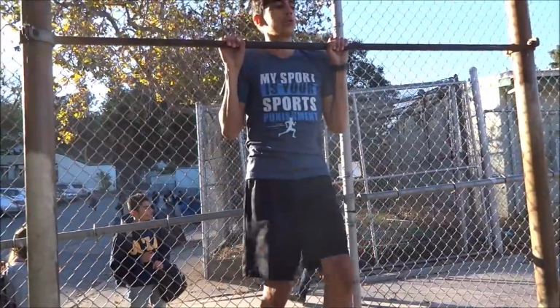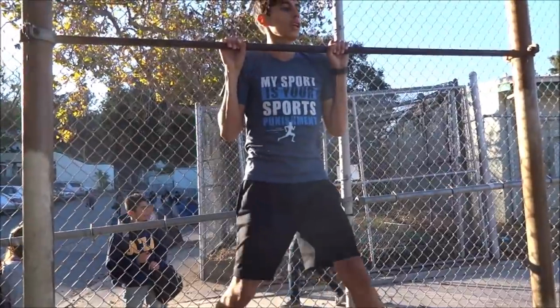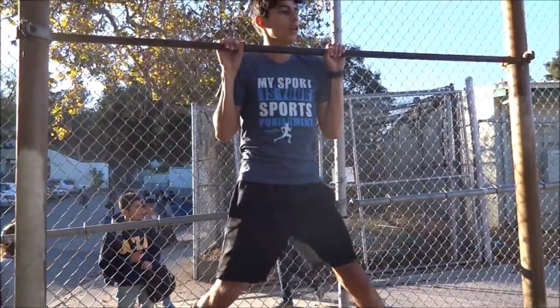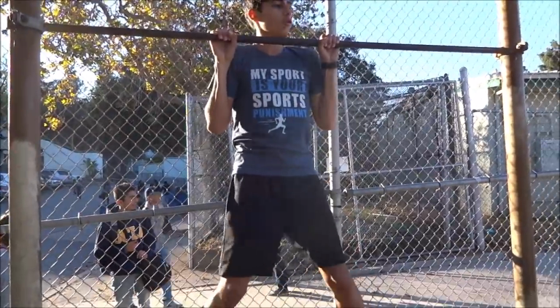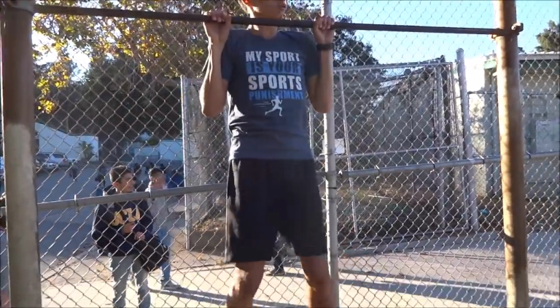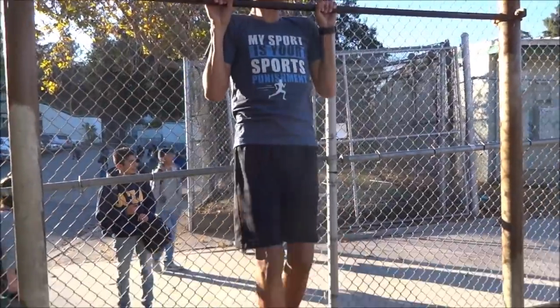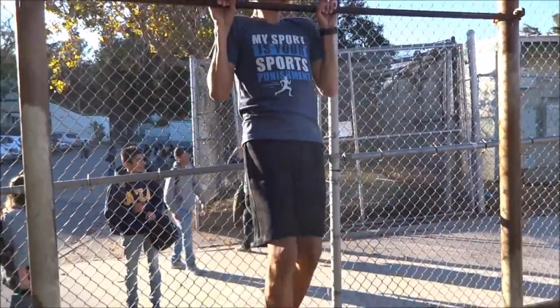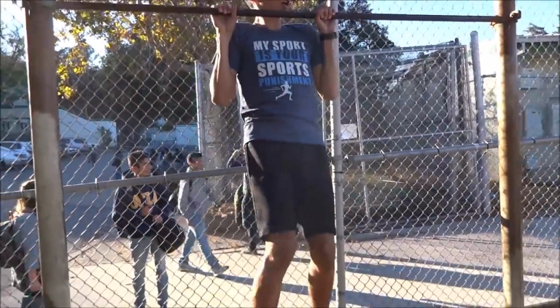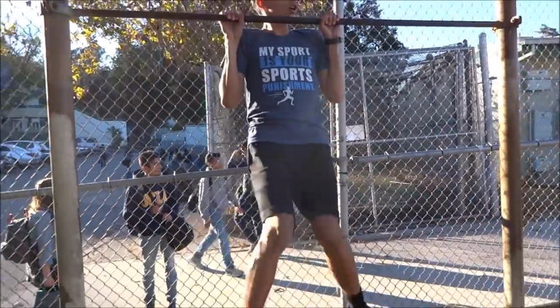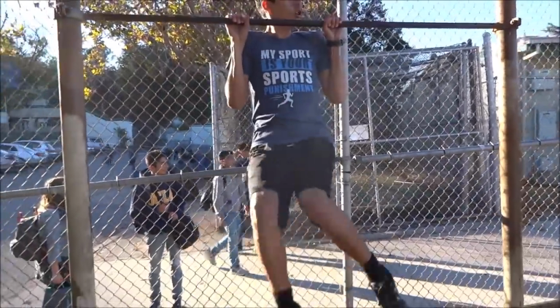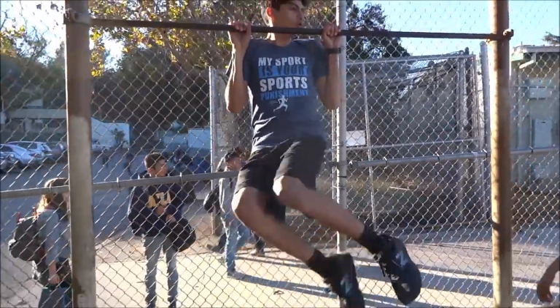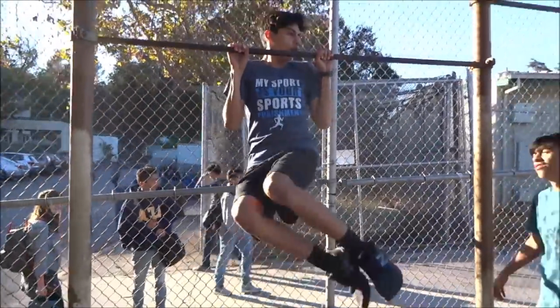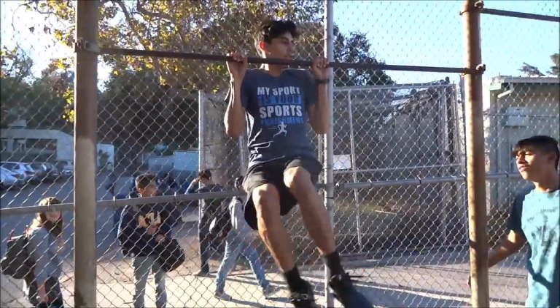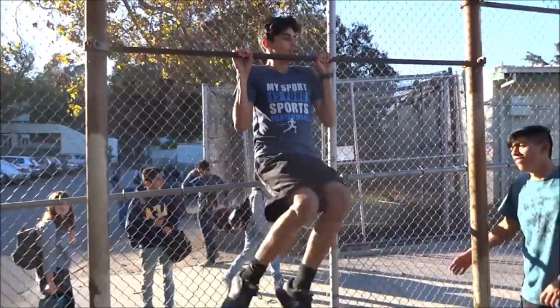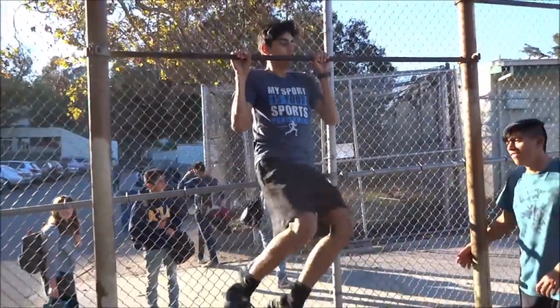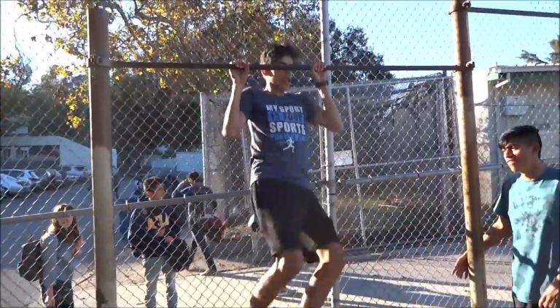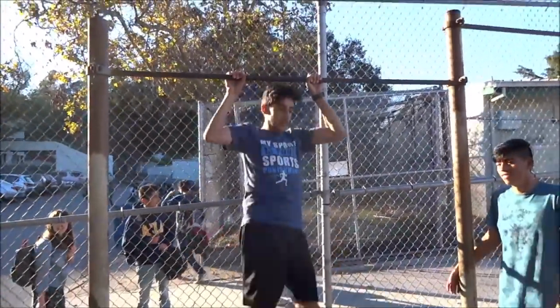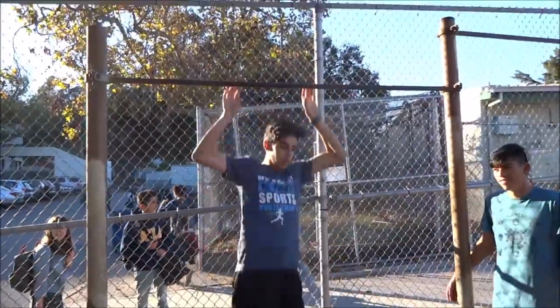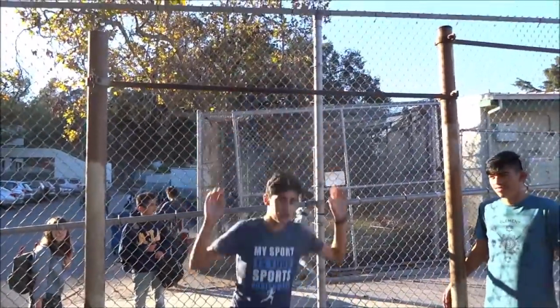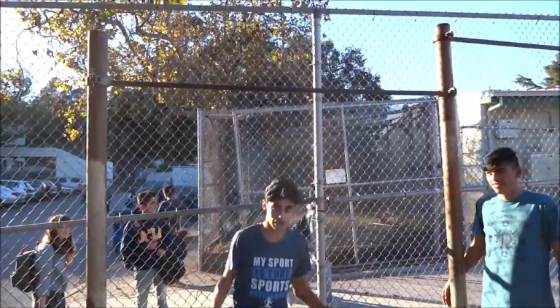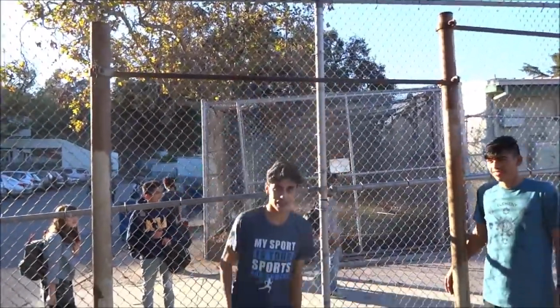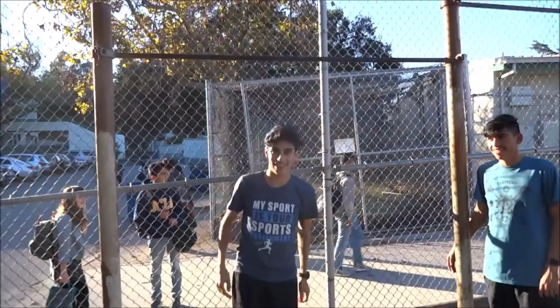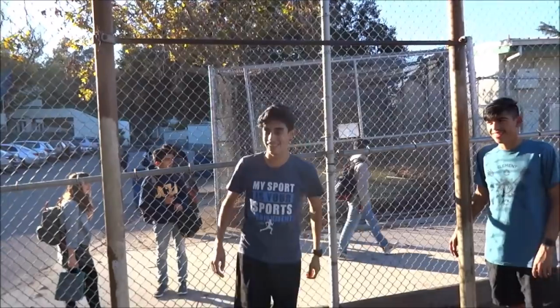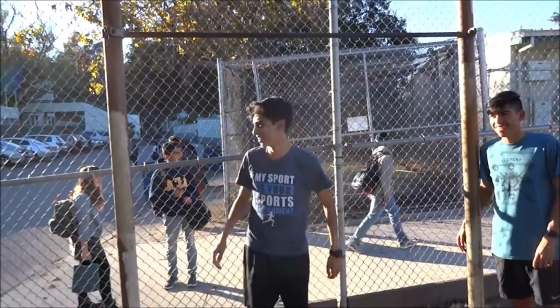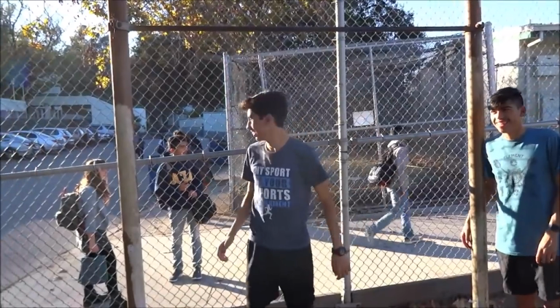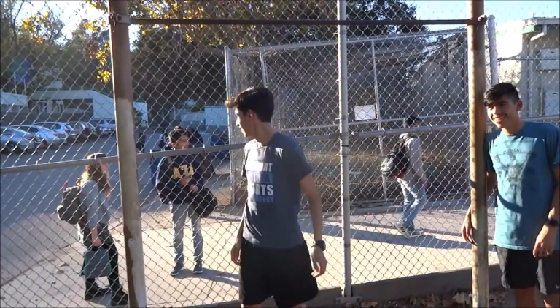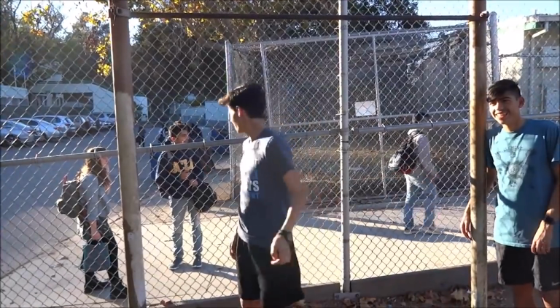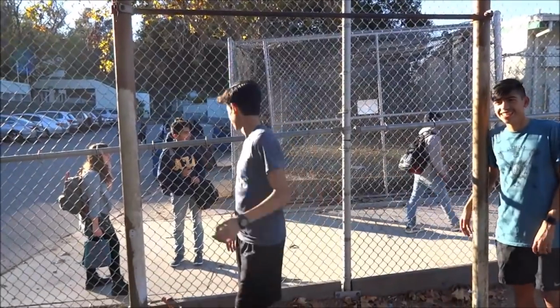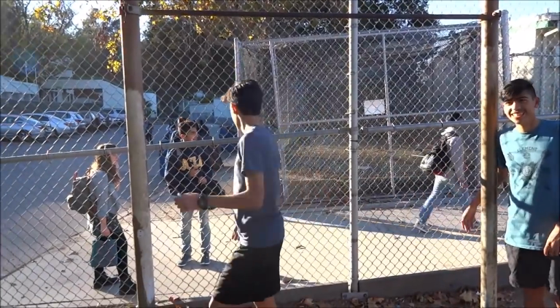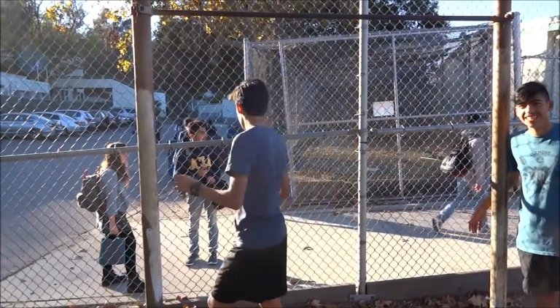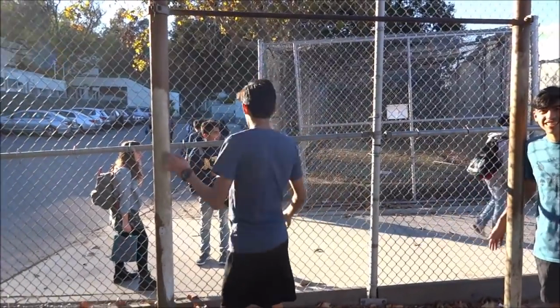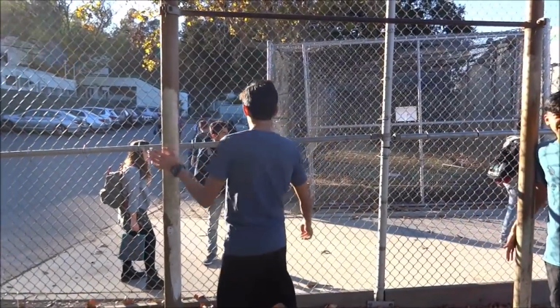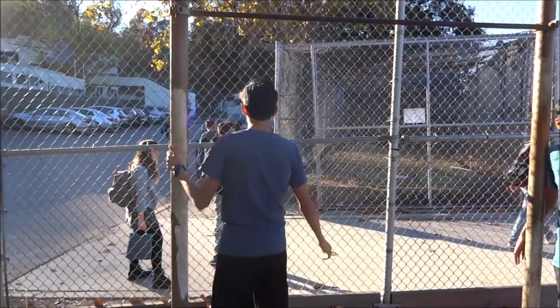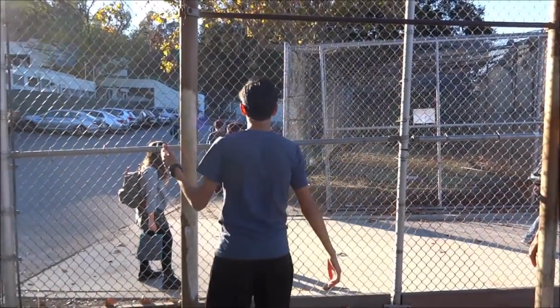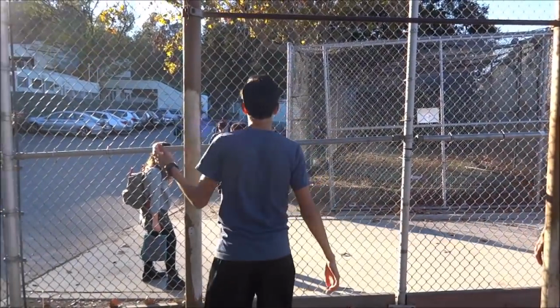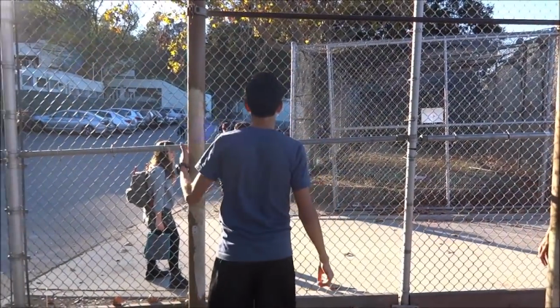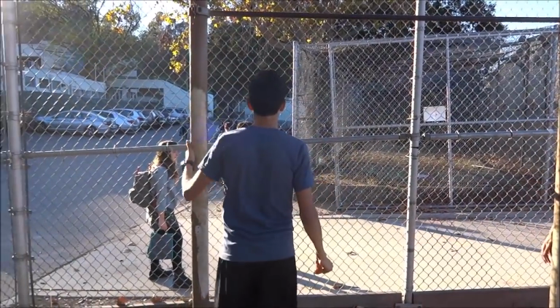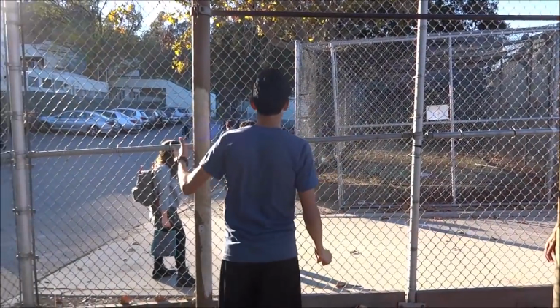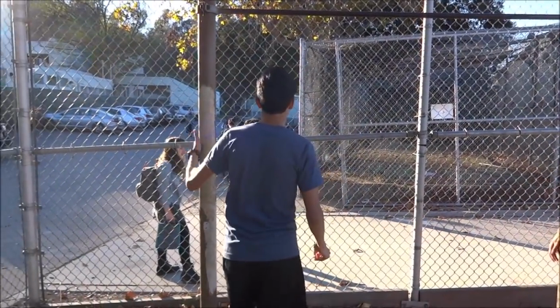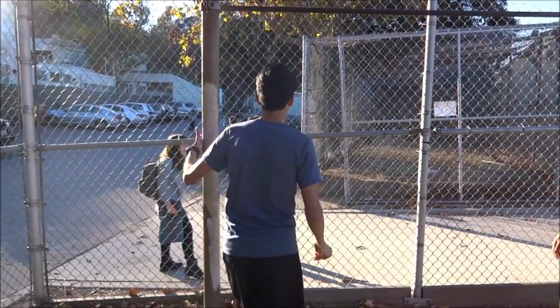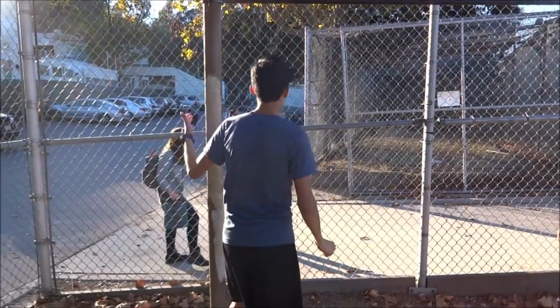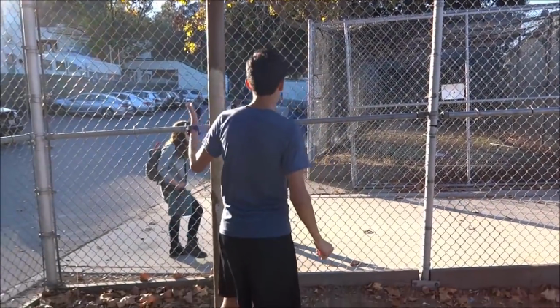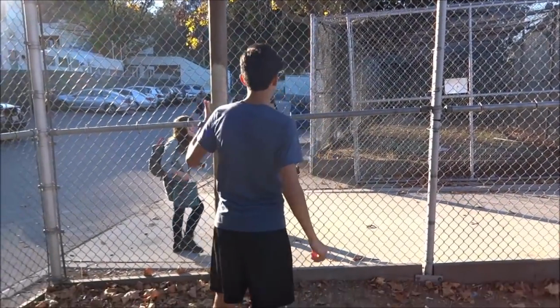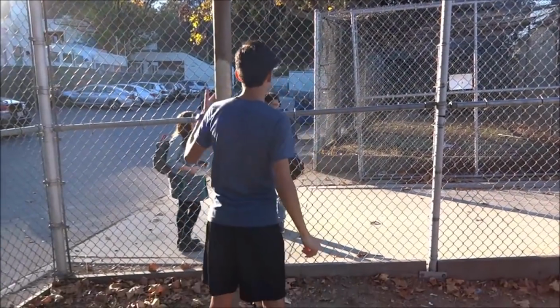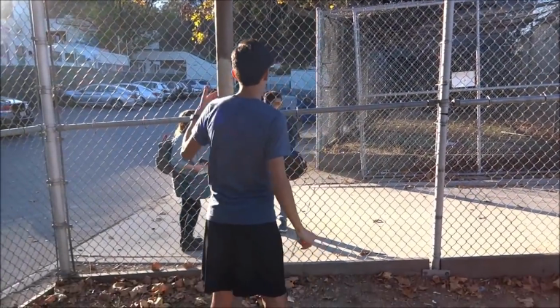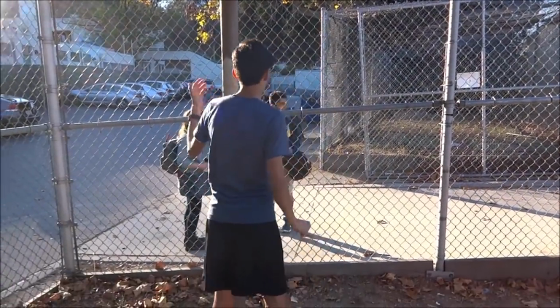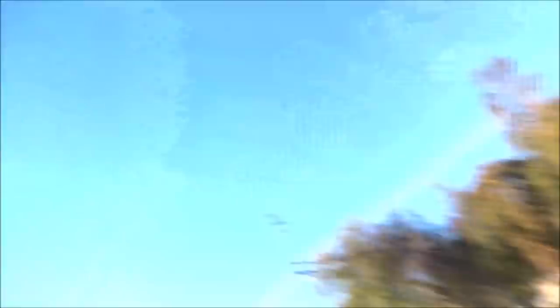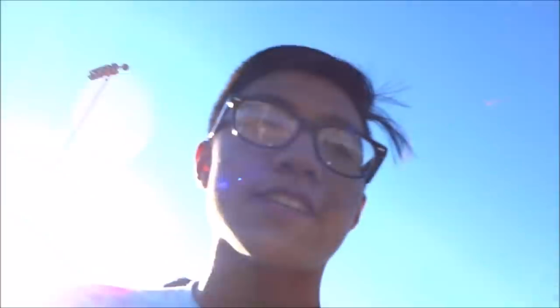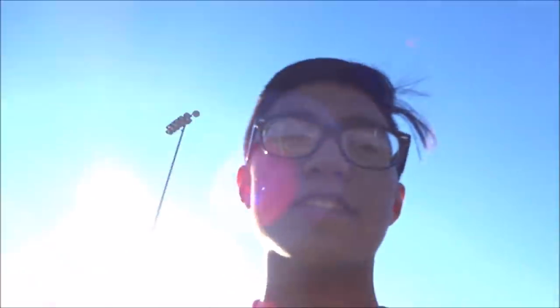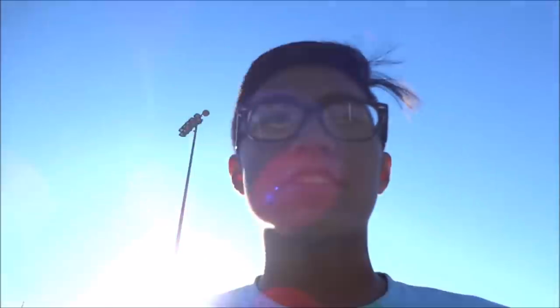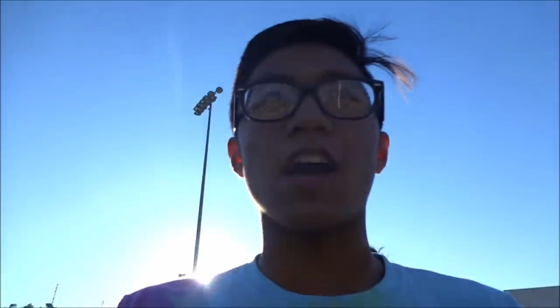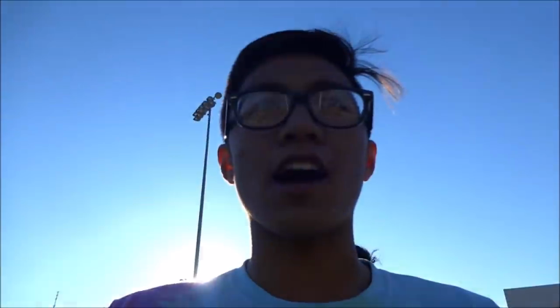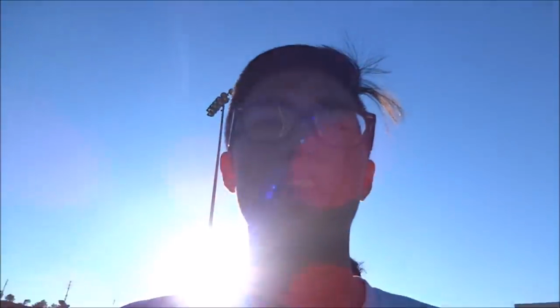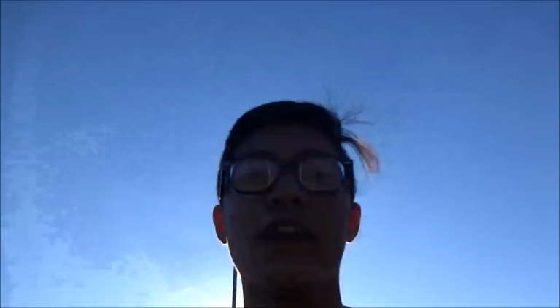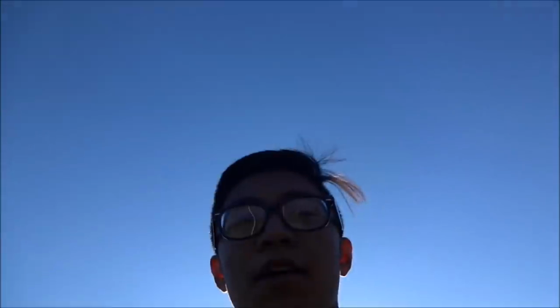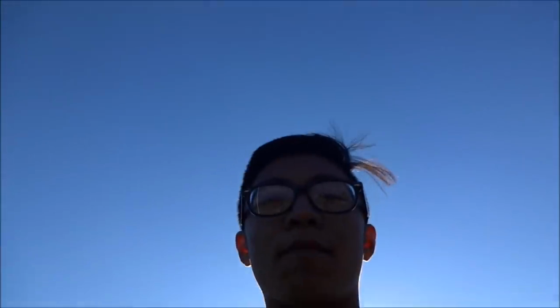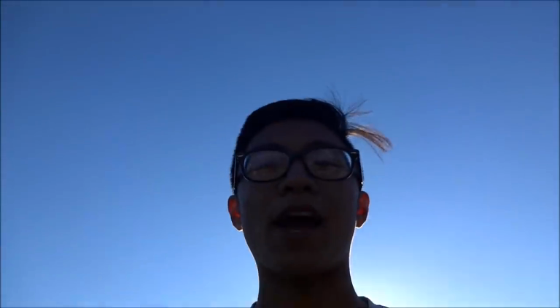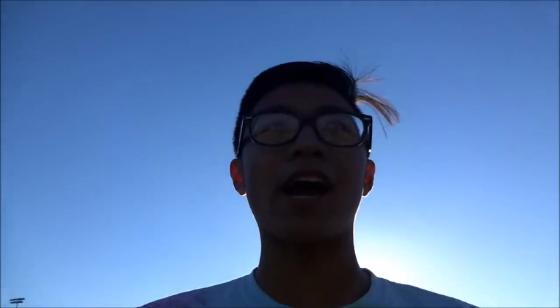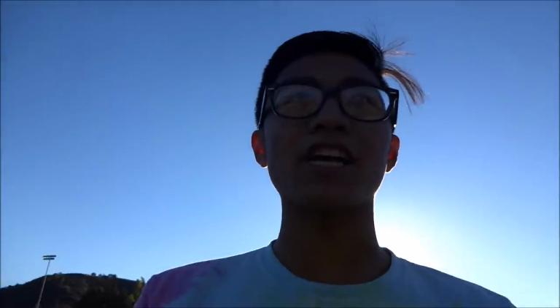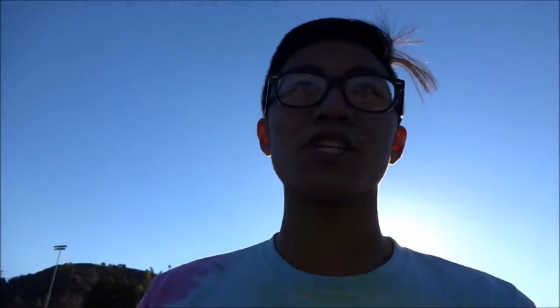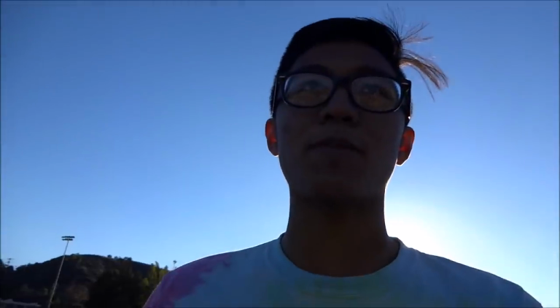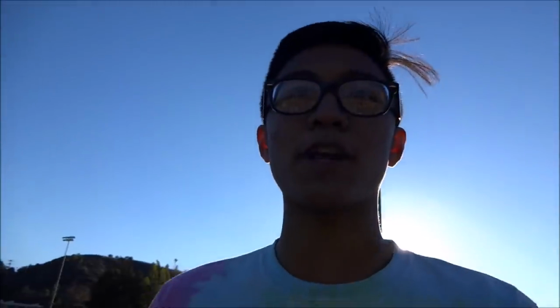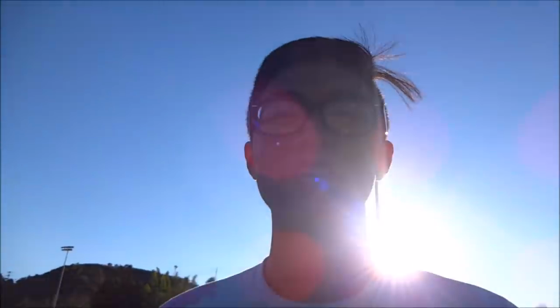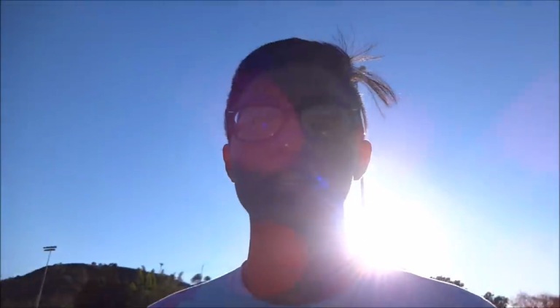Three, four, five, six... That's how we know James is going to state. This is my high jump audition.